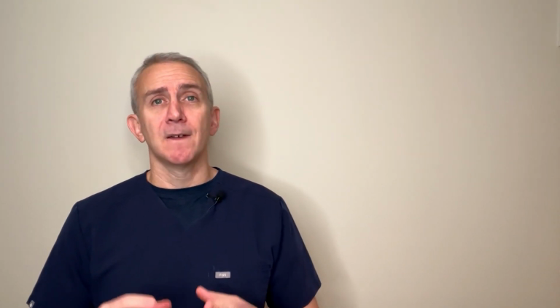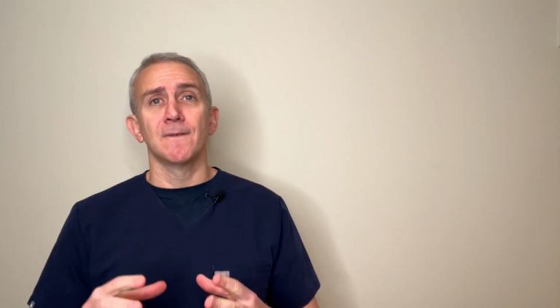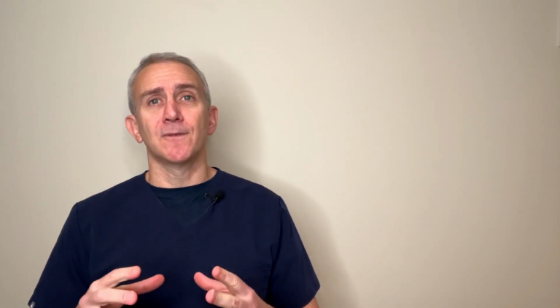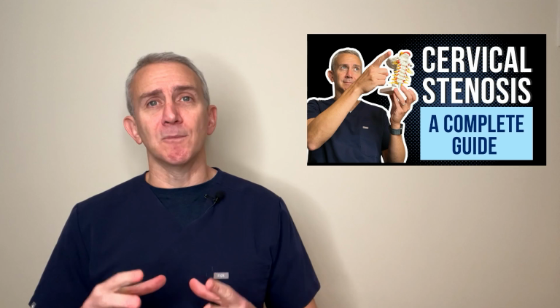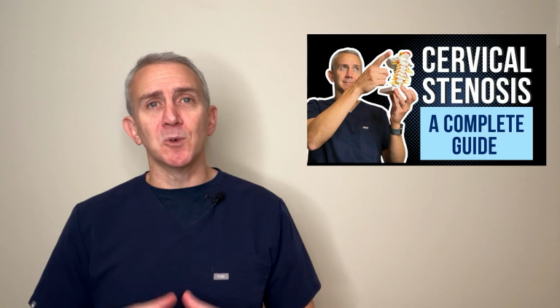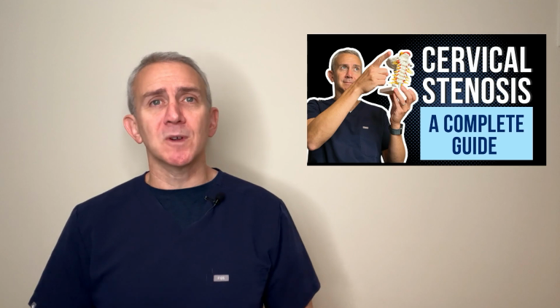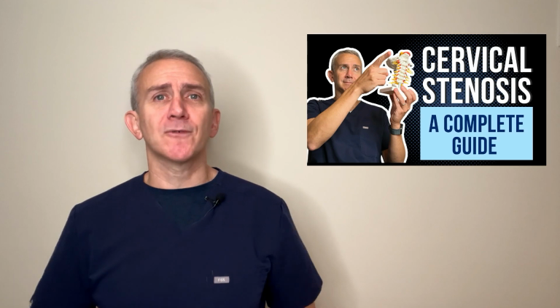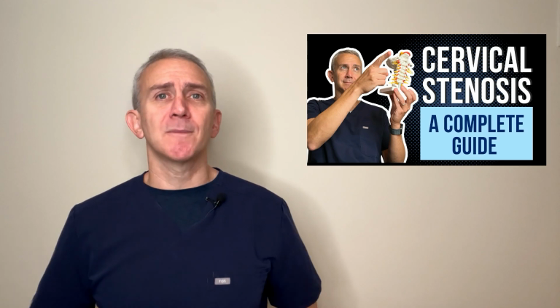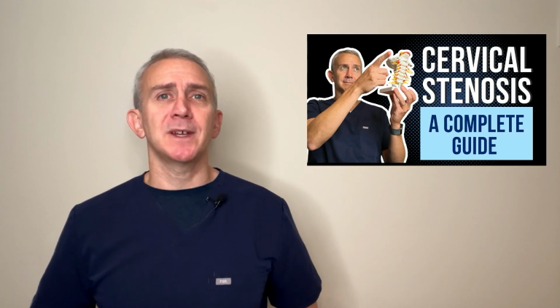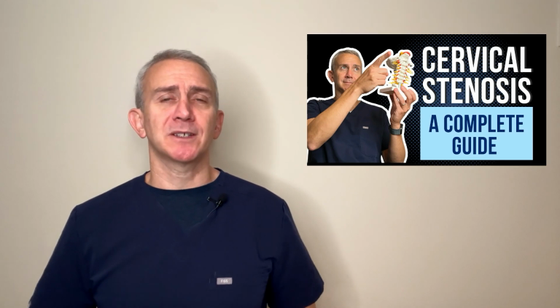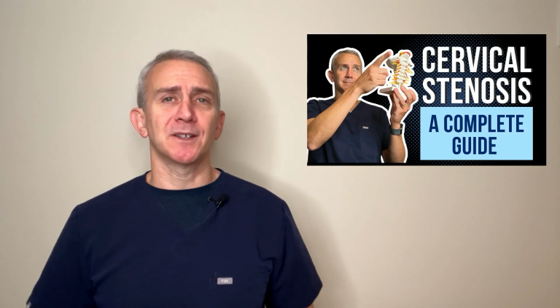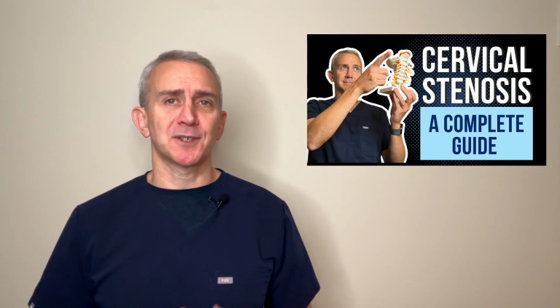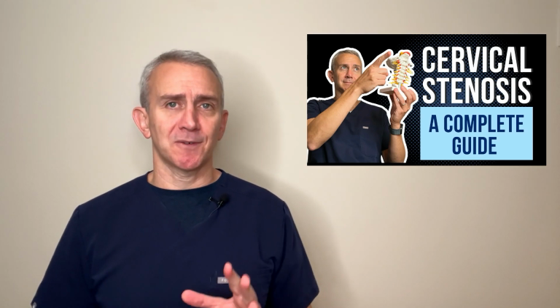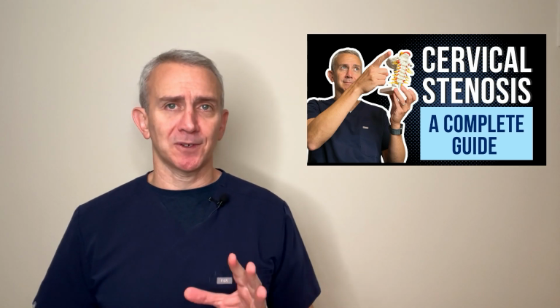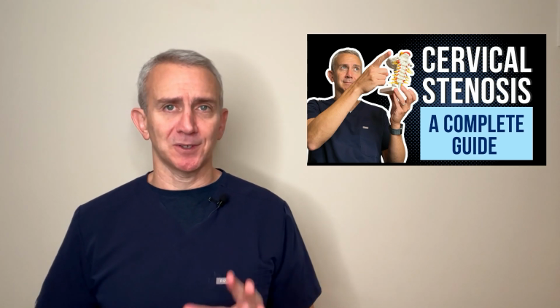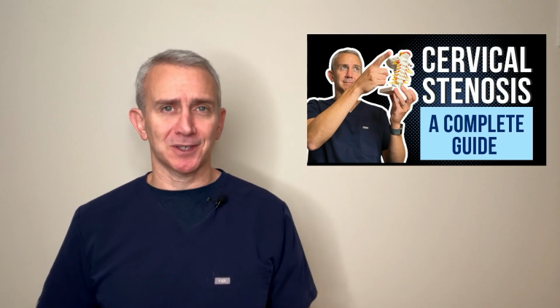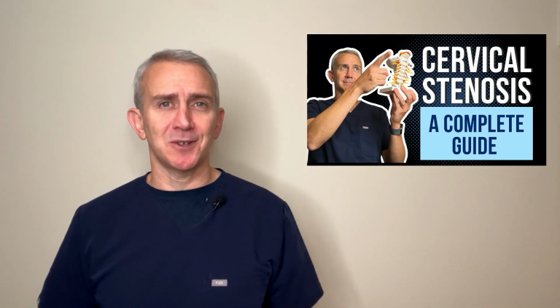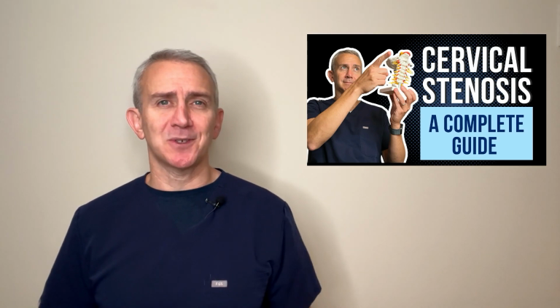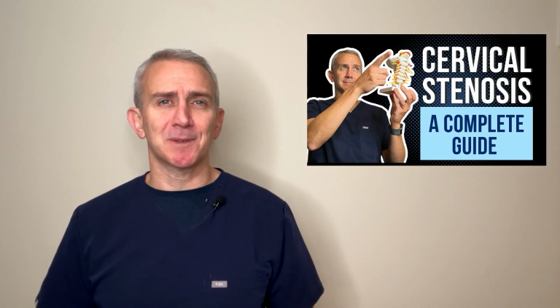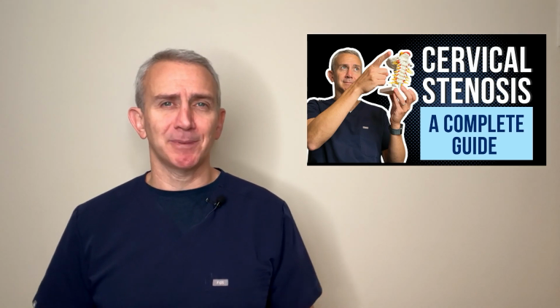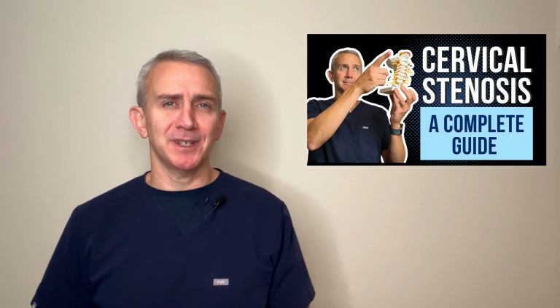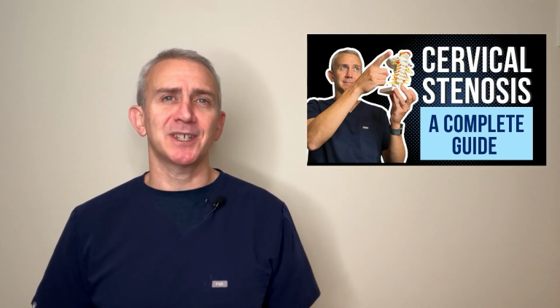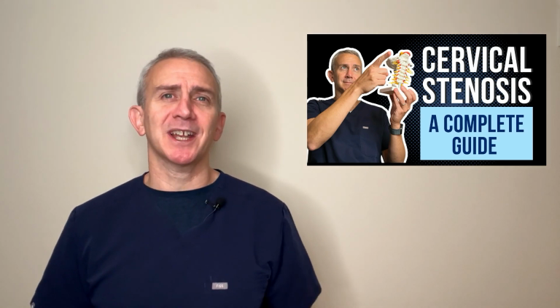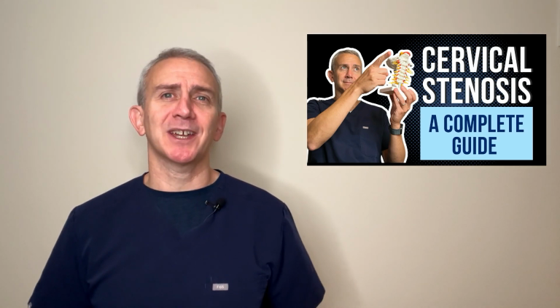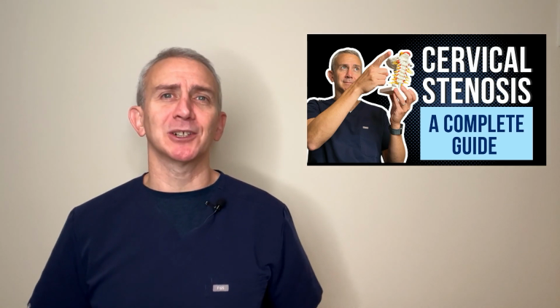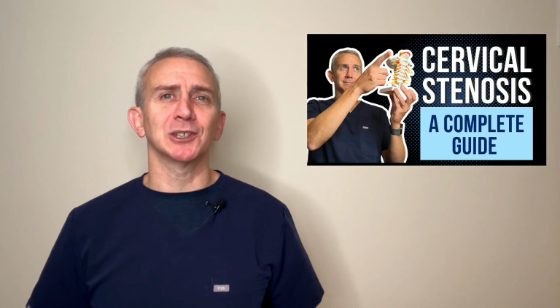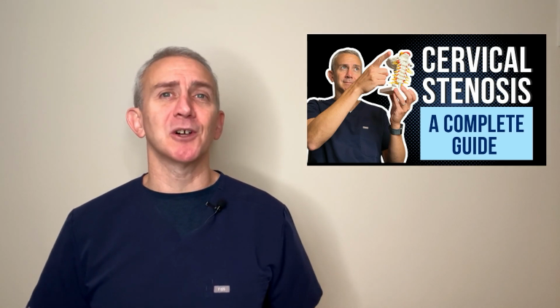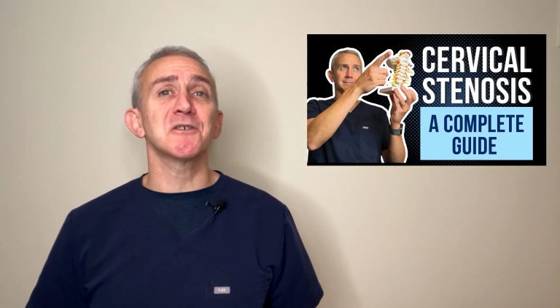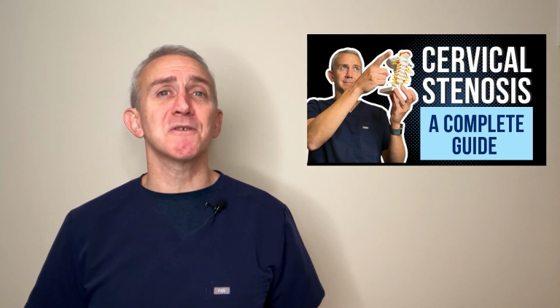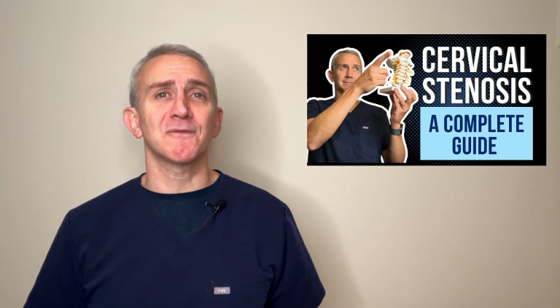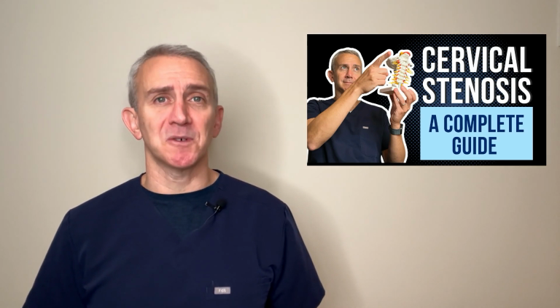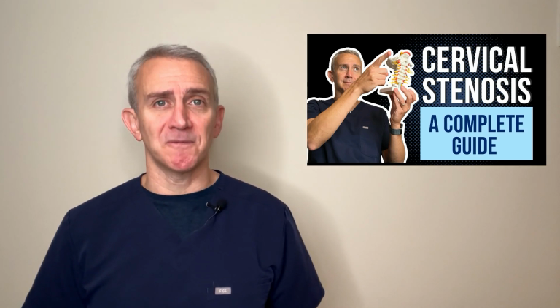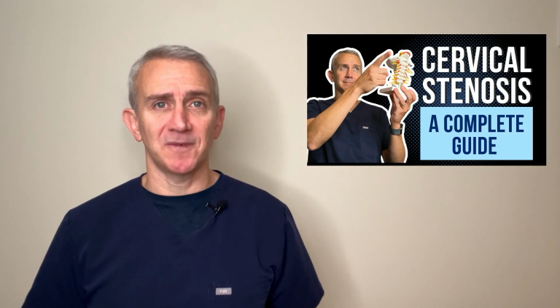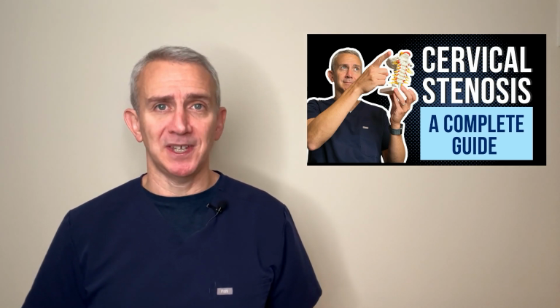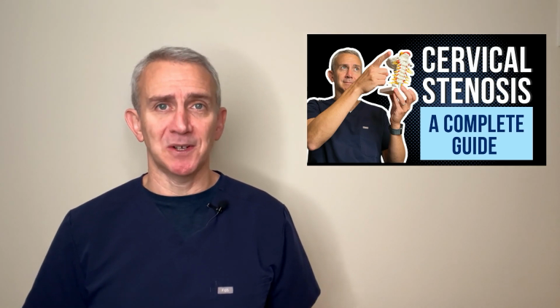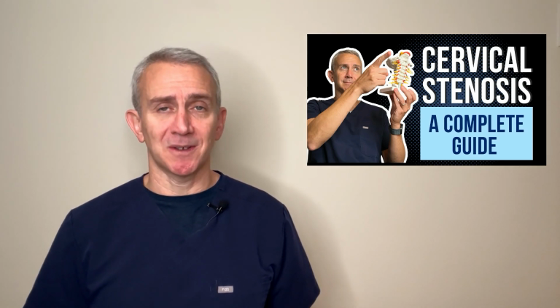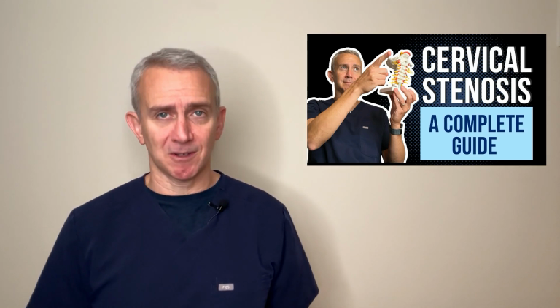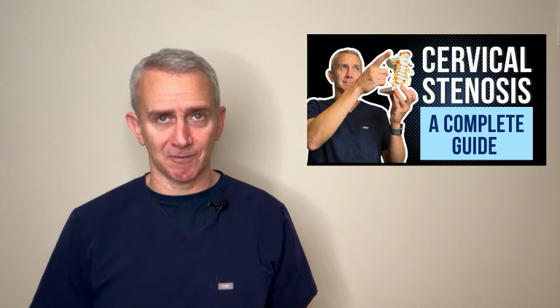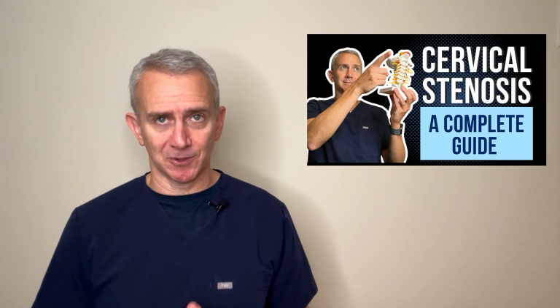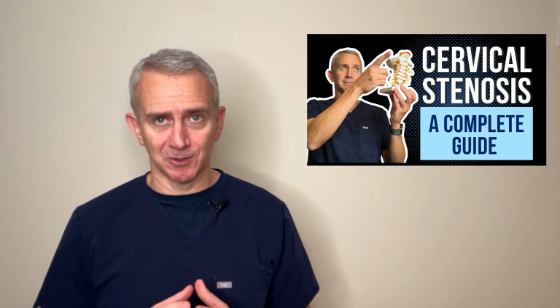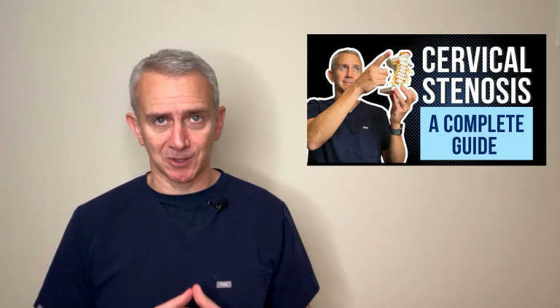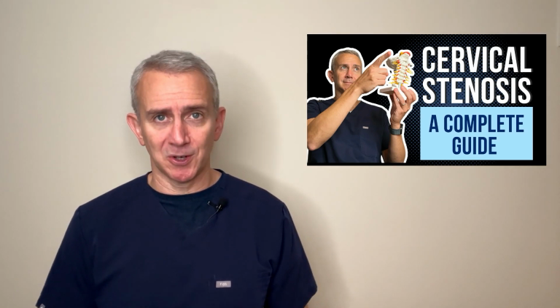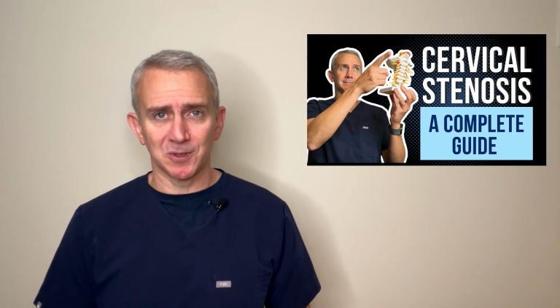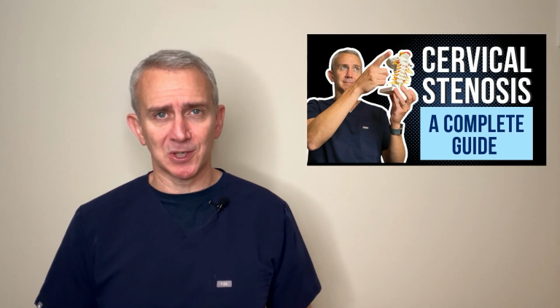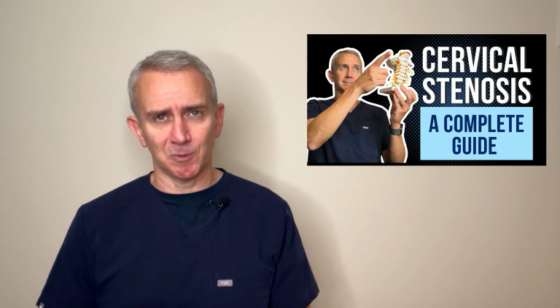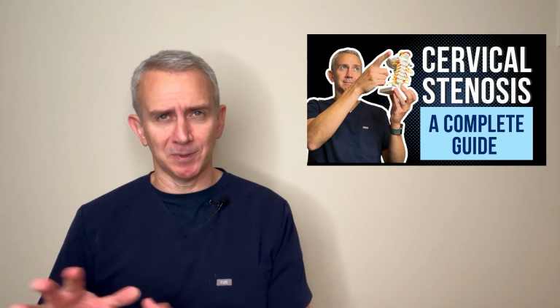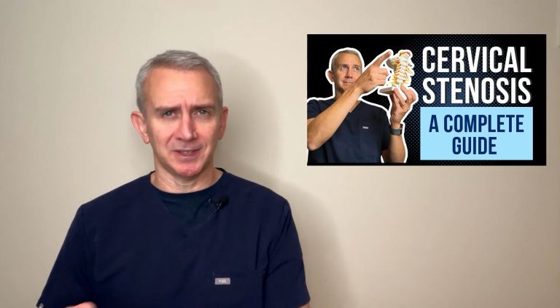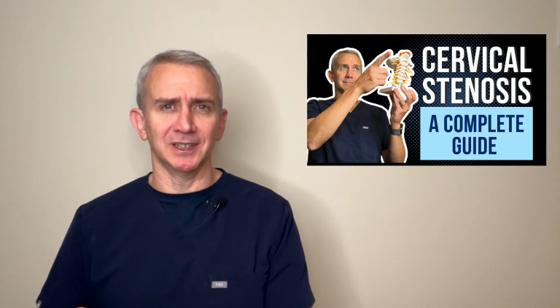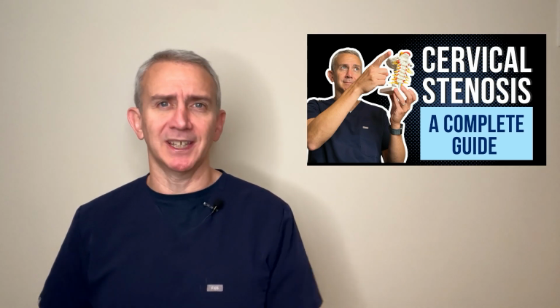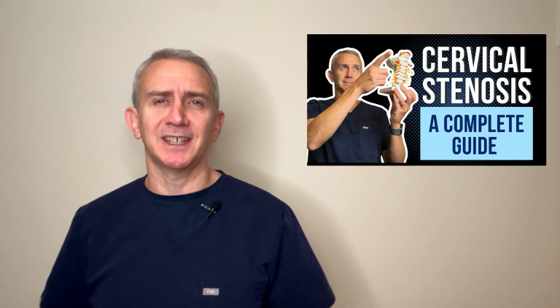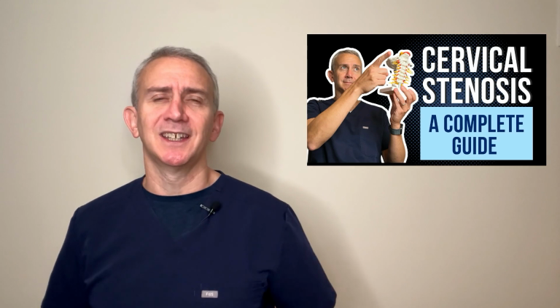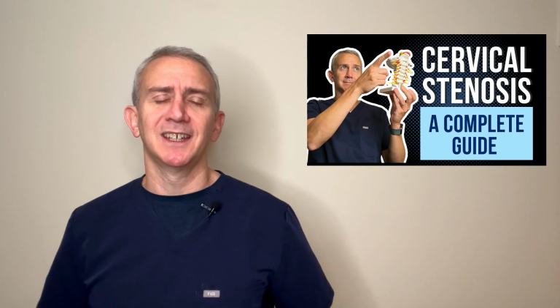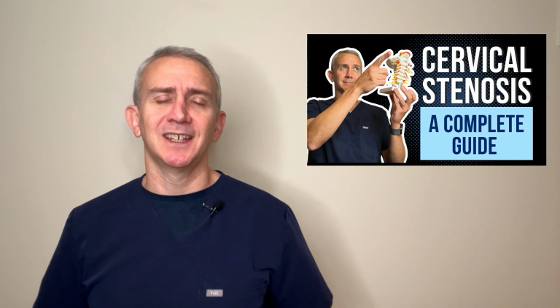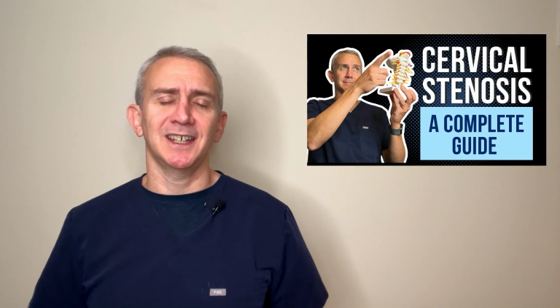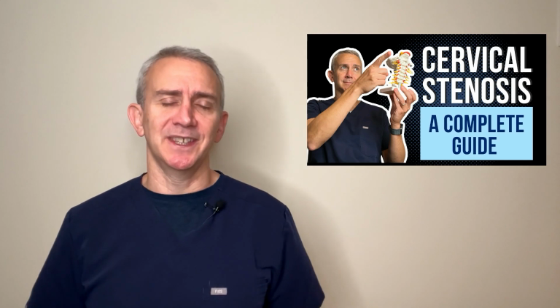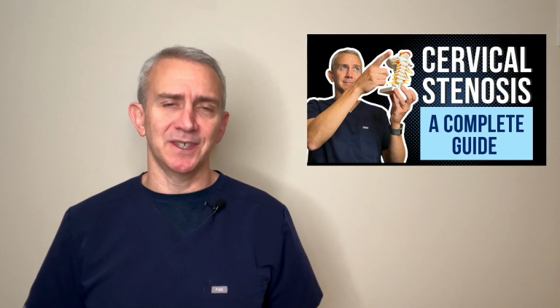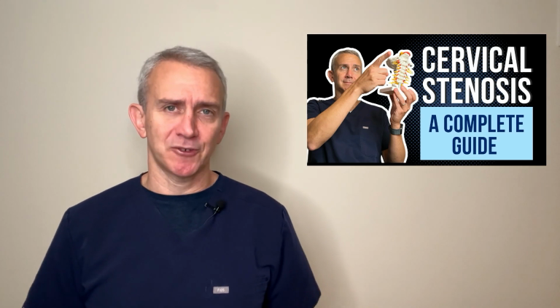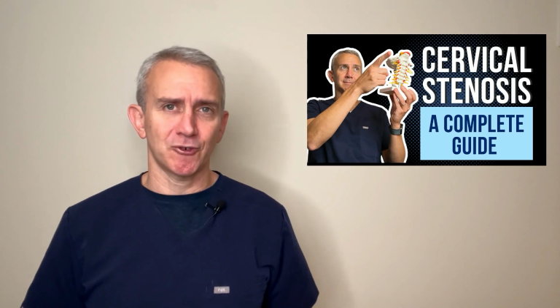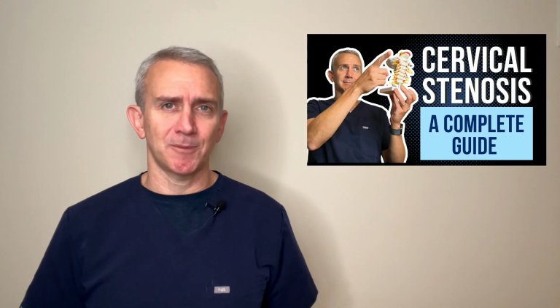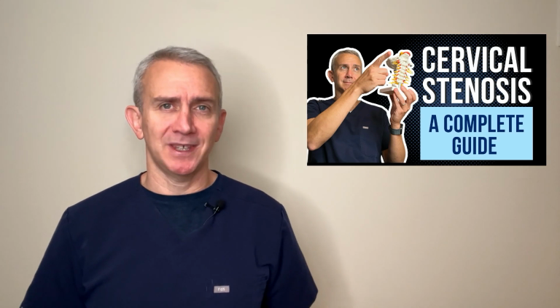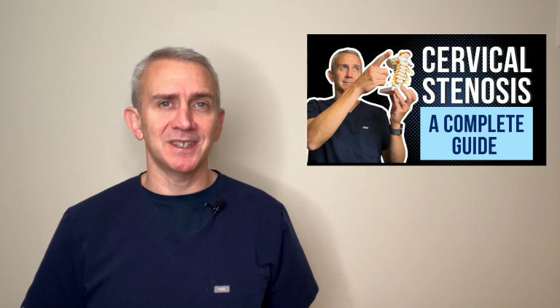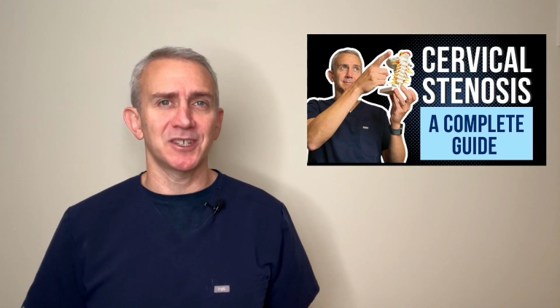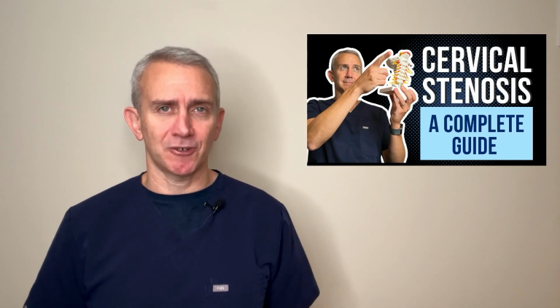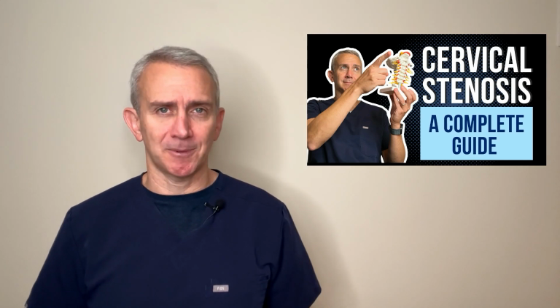For more information on cervical stenosis, please check out our longer-form video on cervical stenosis. We'll put the link in the description.